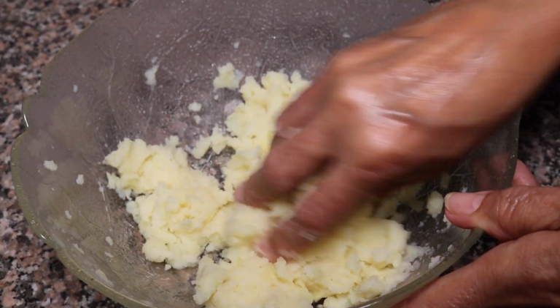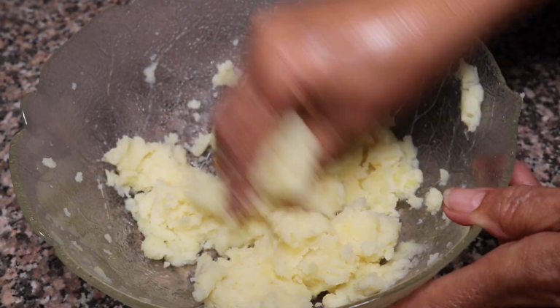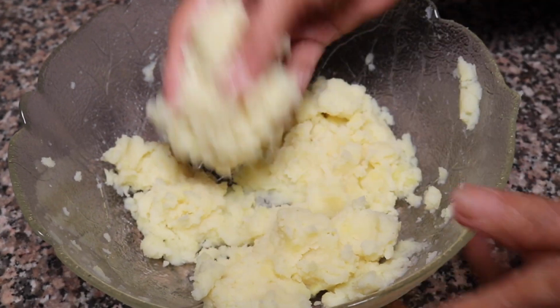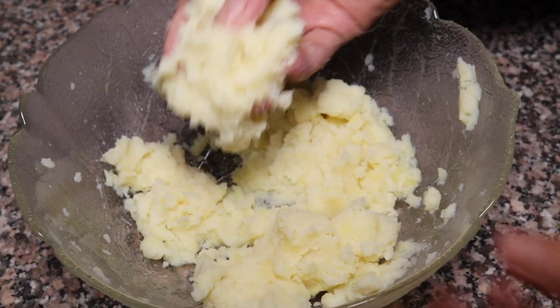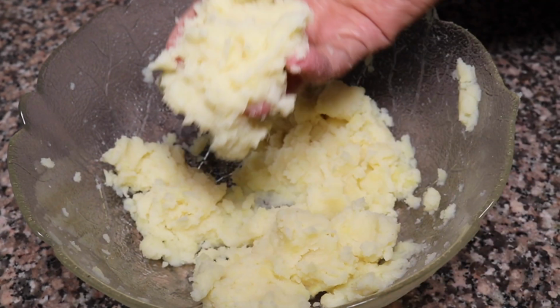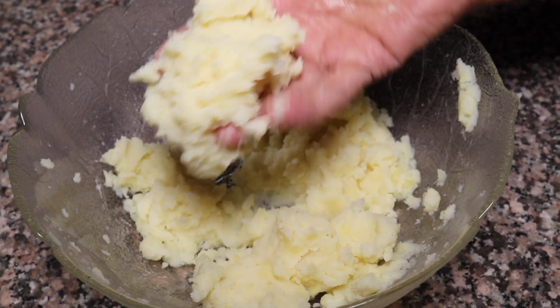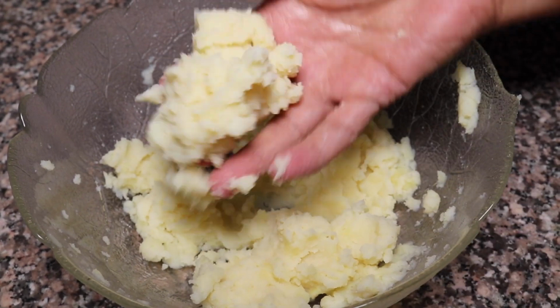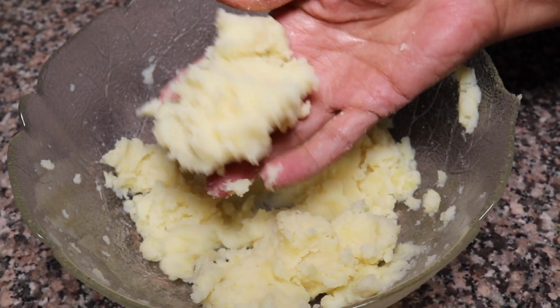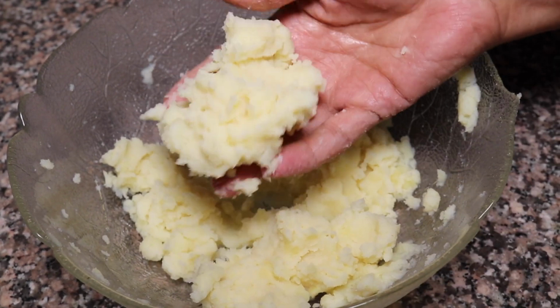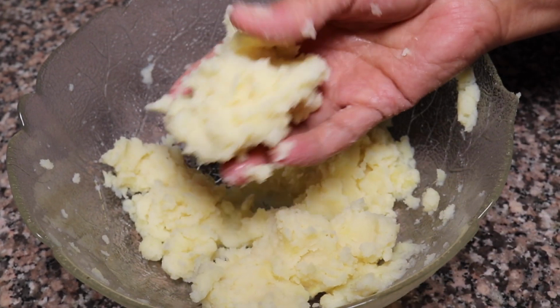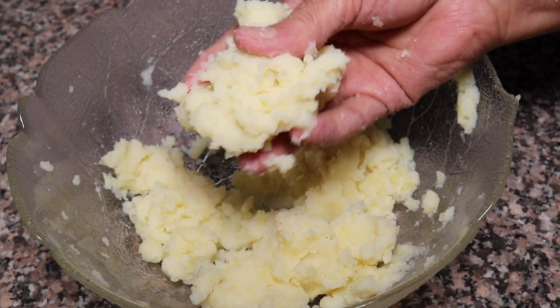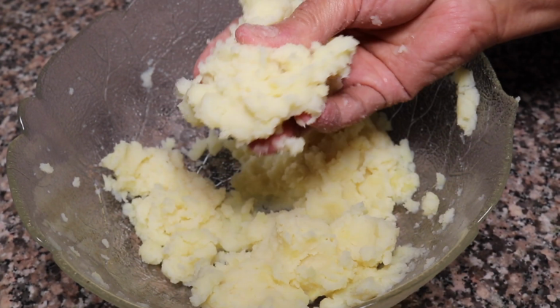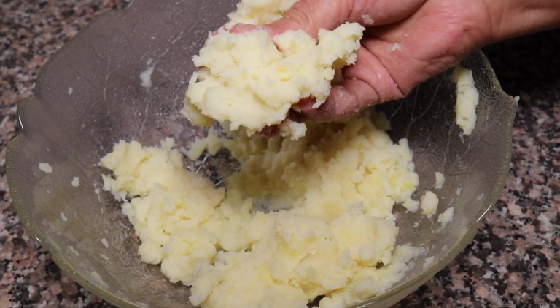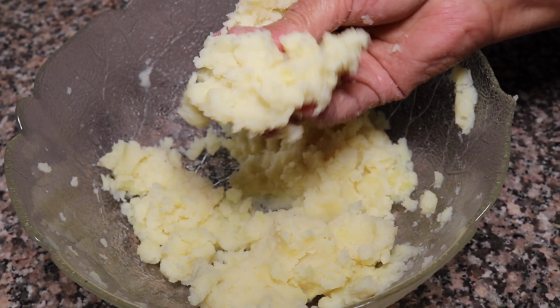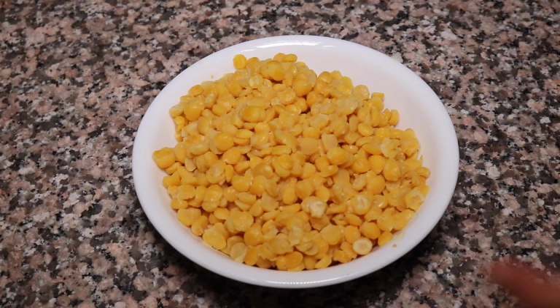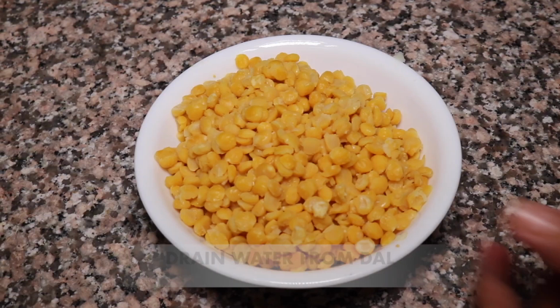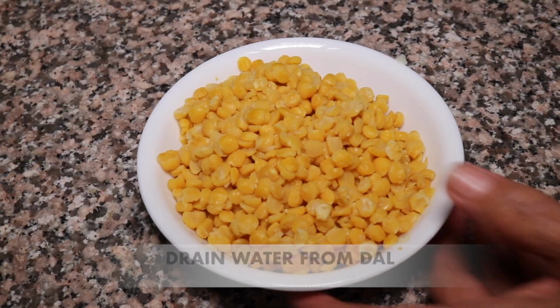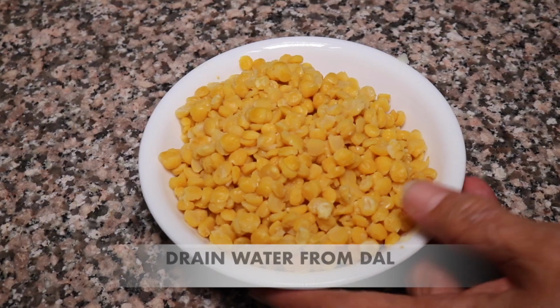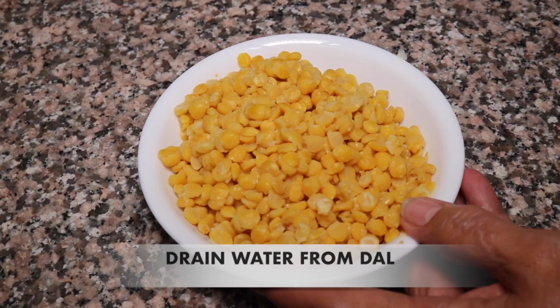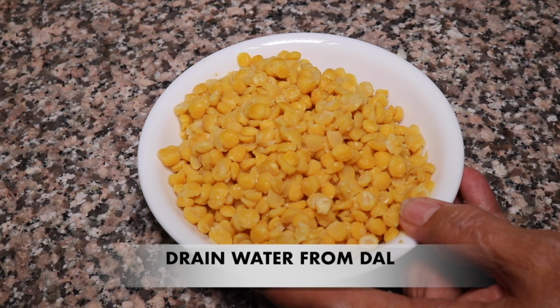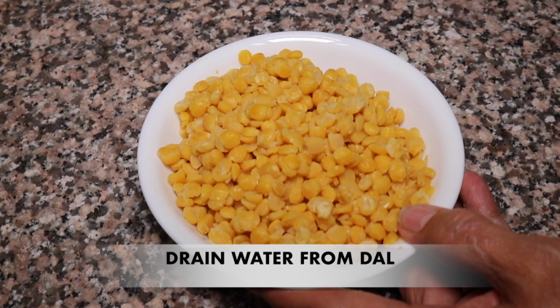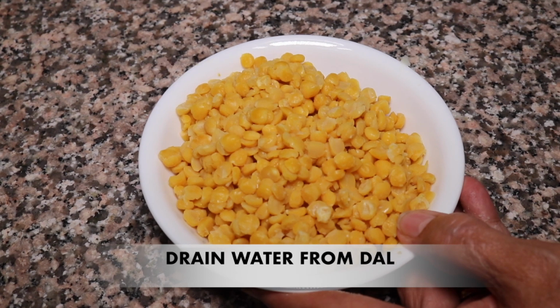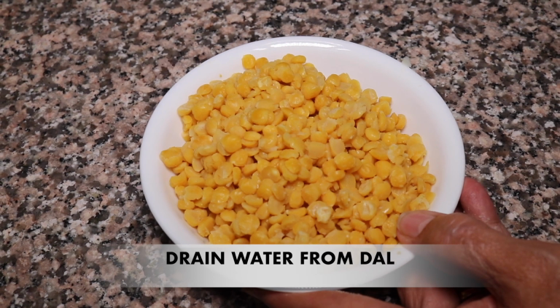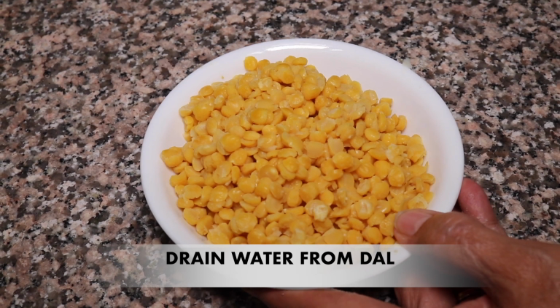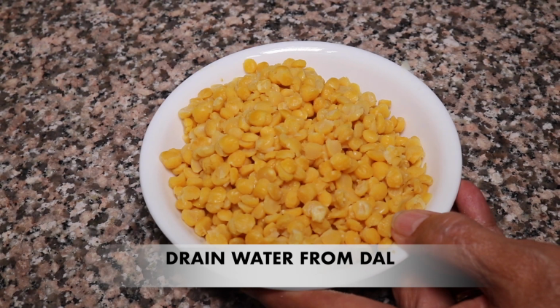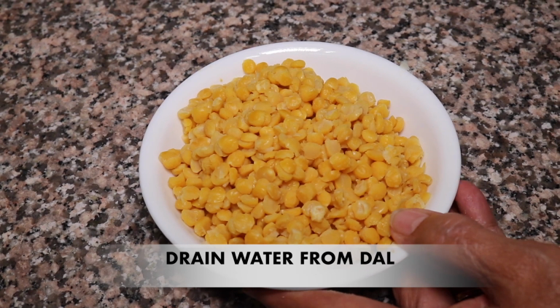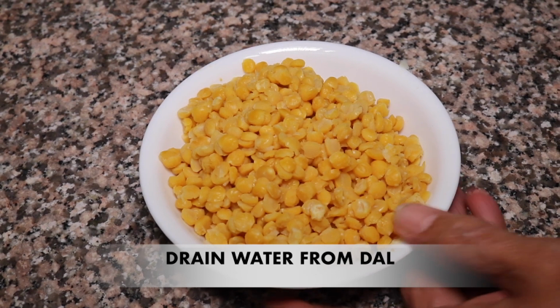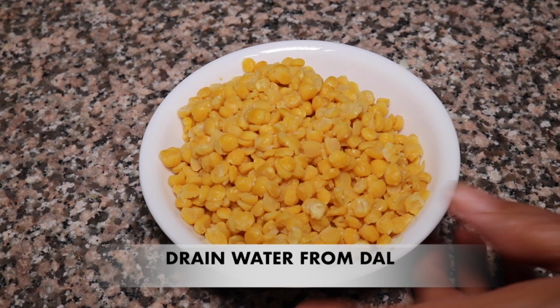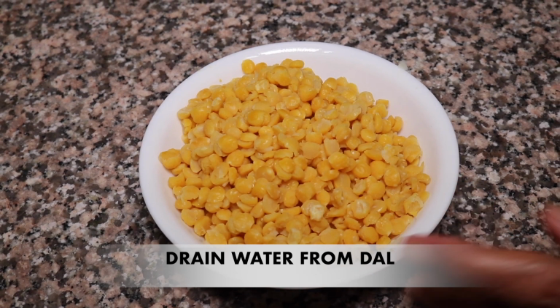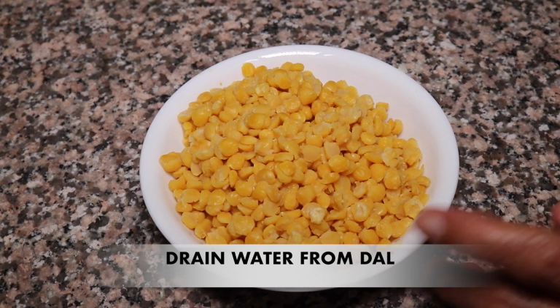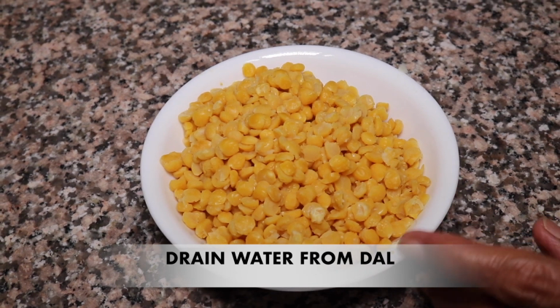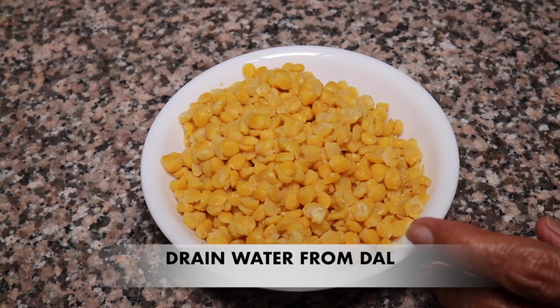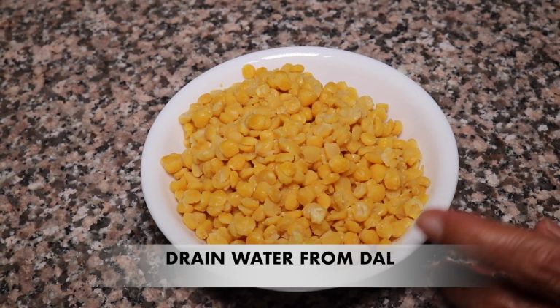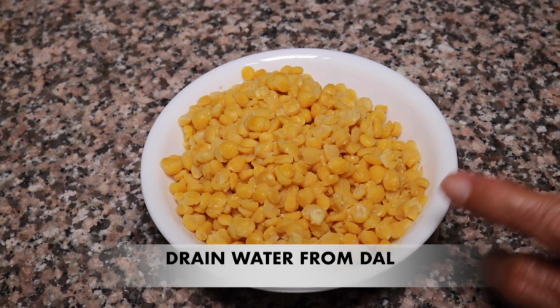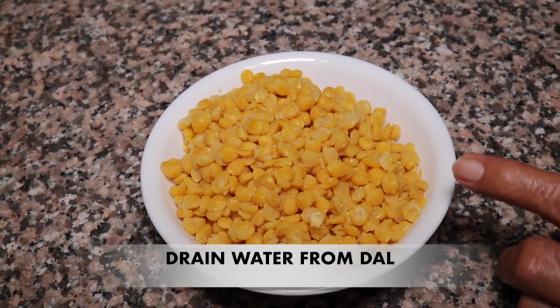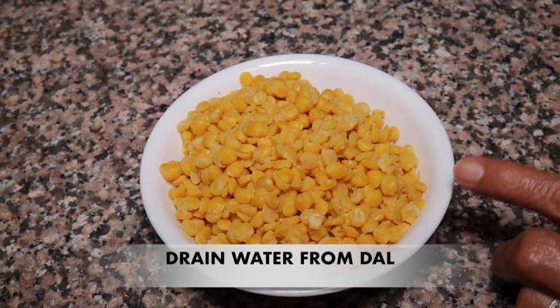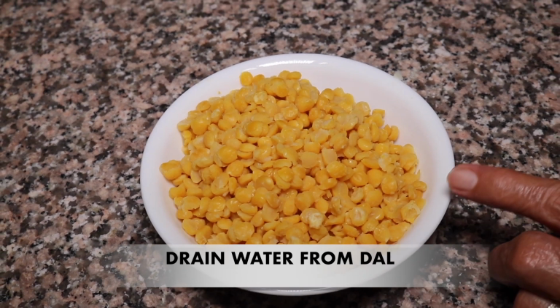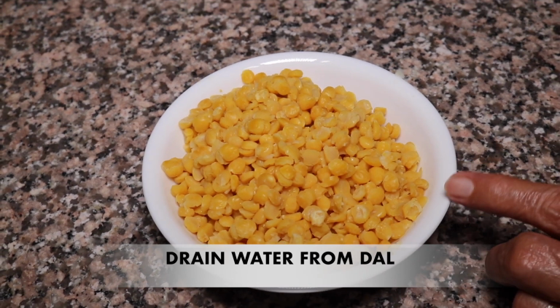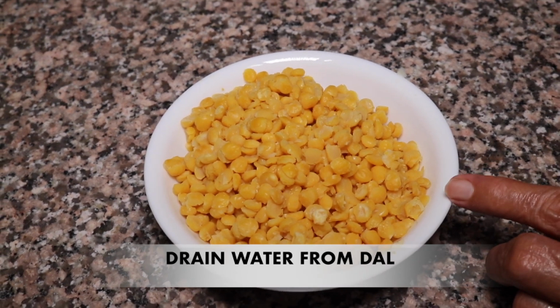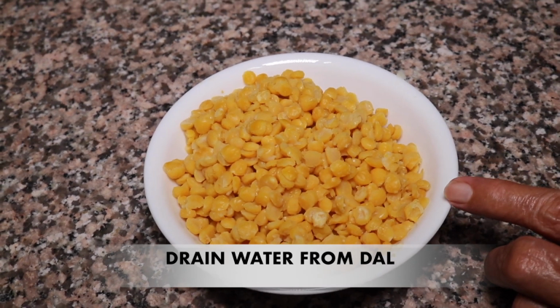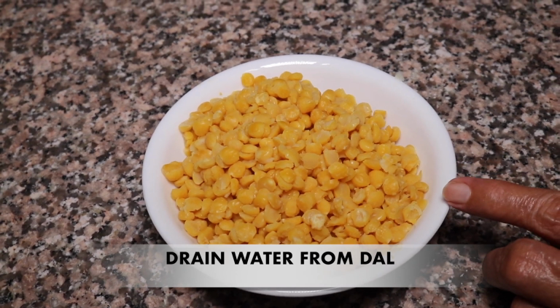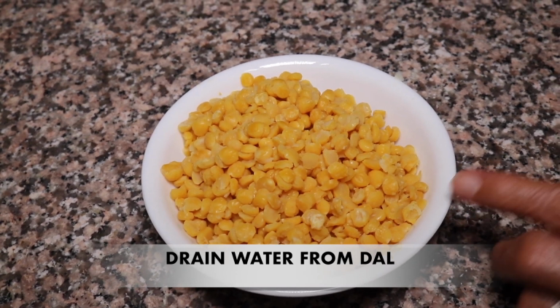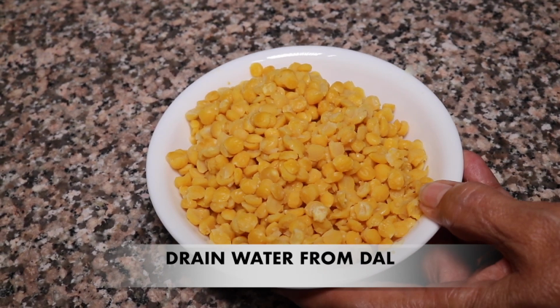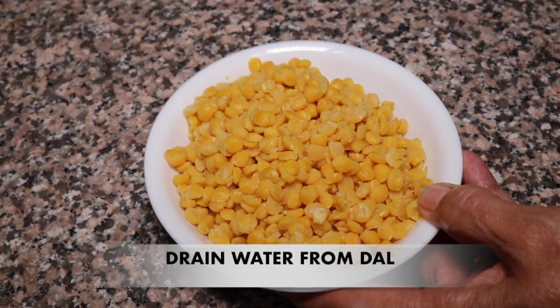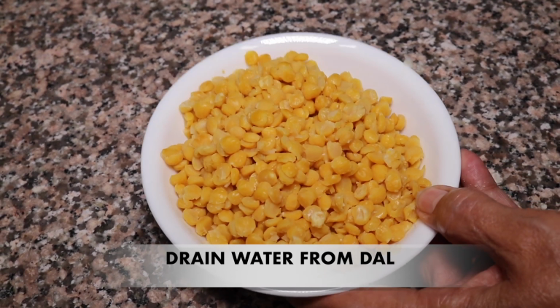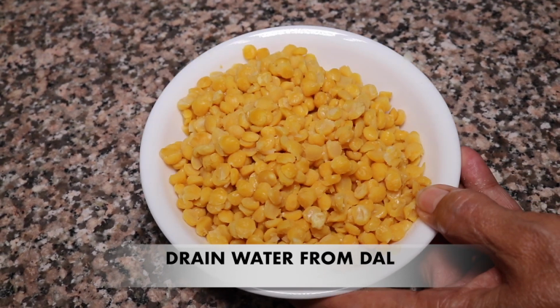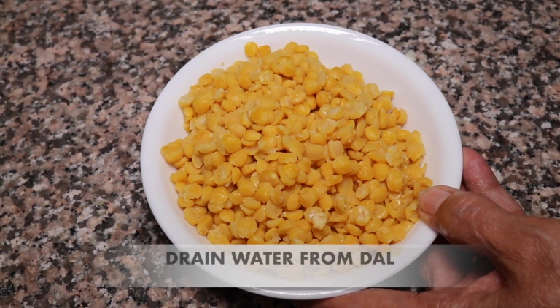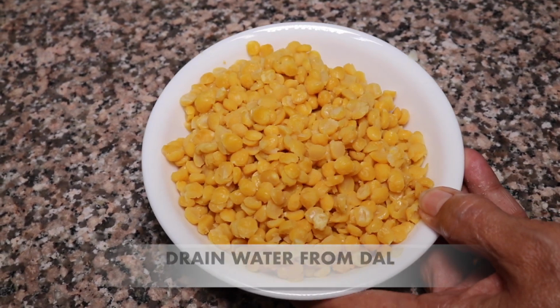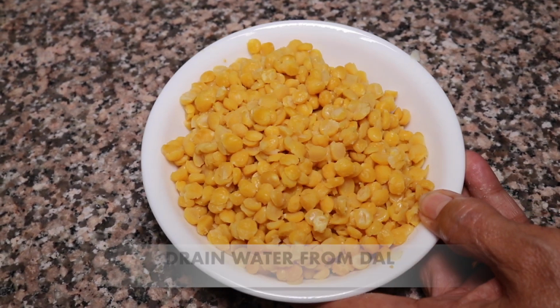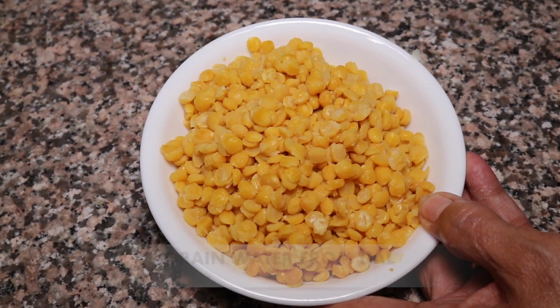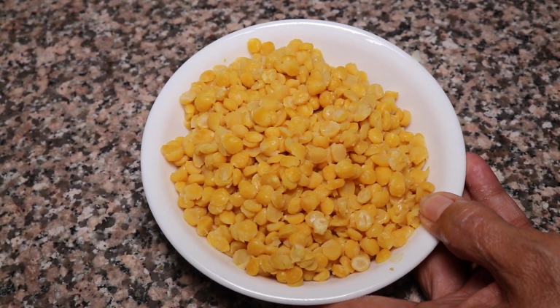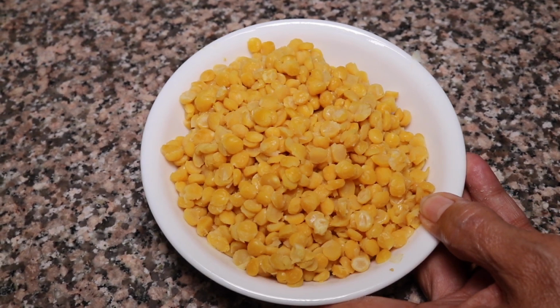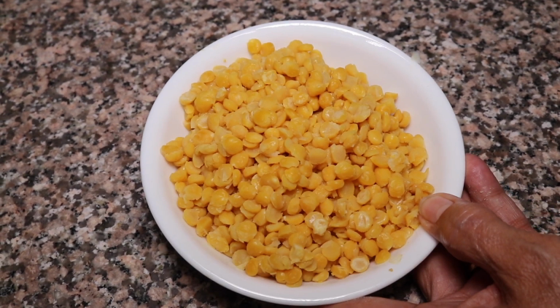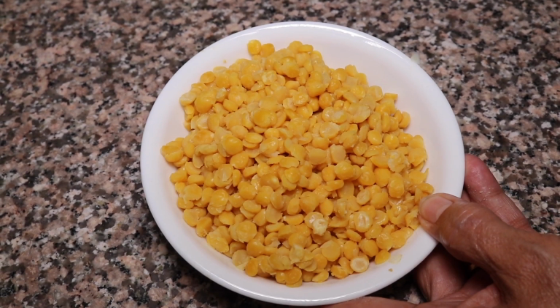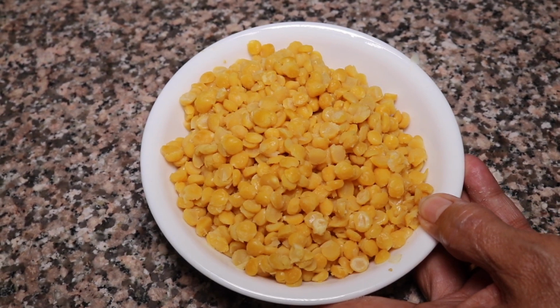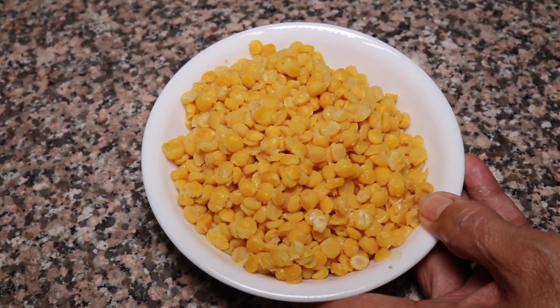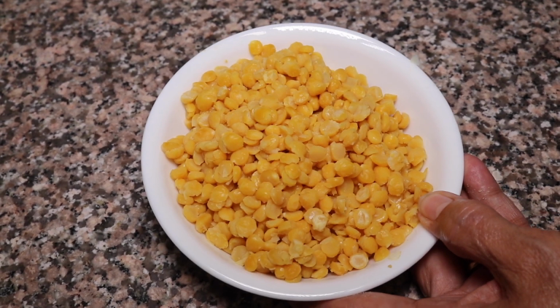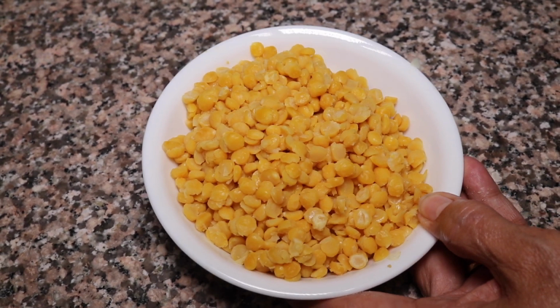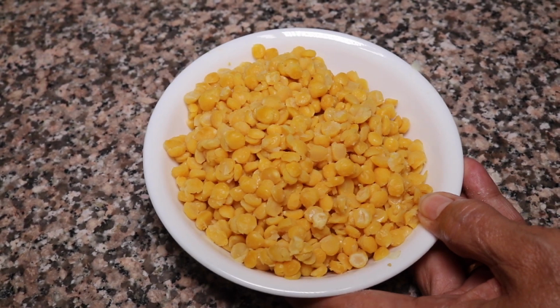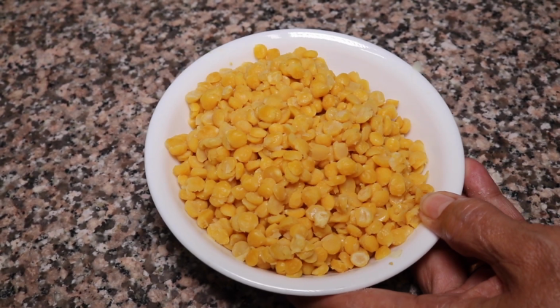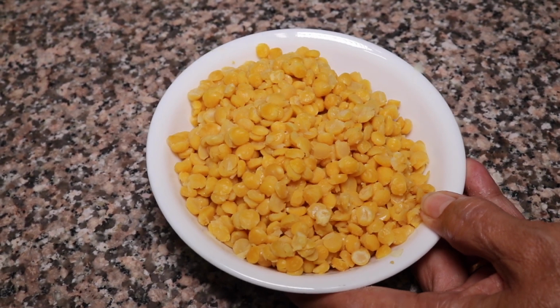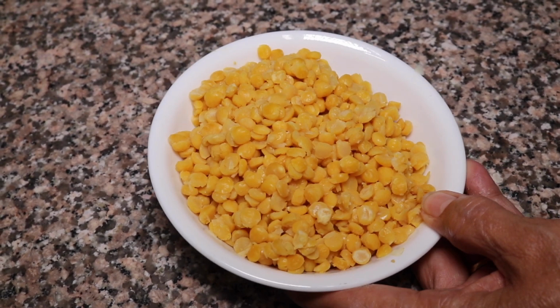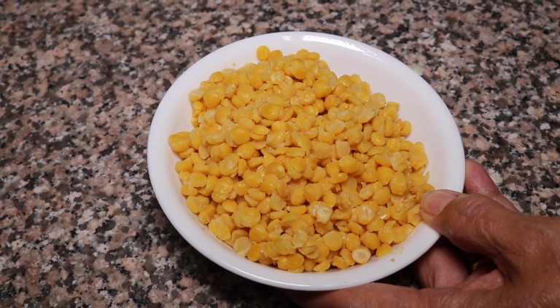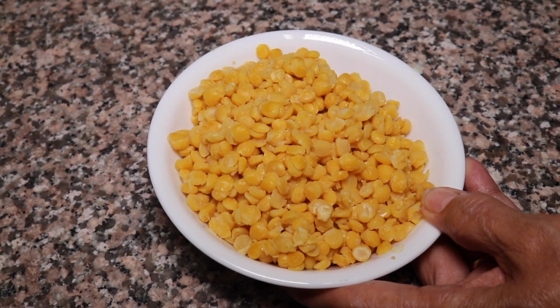The aloo has been mashed. We have boiled the aloo and washed it well.